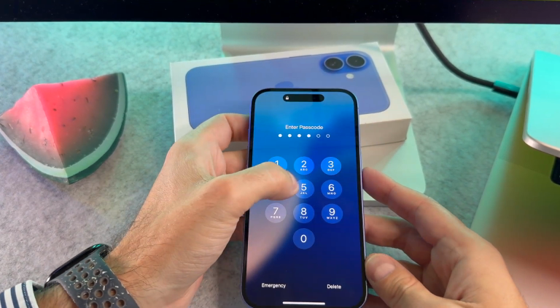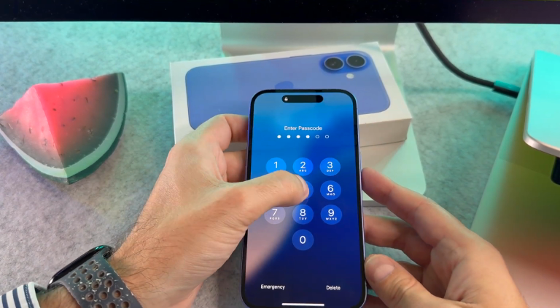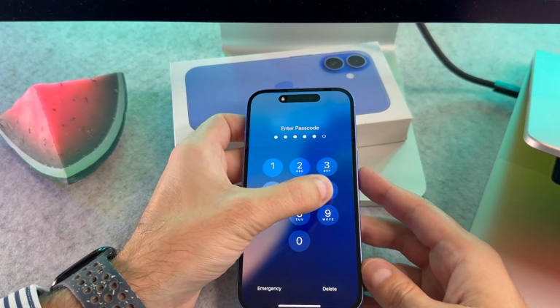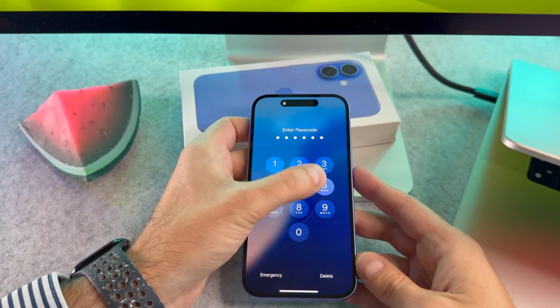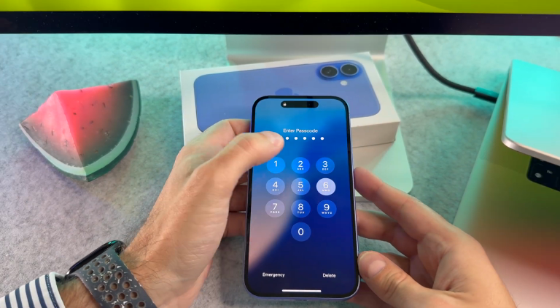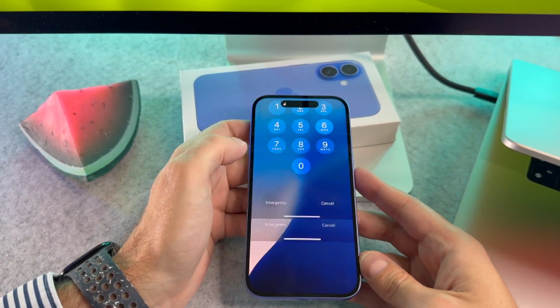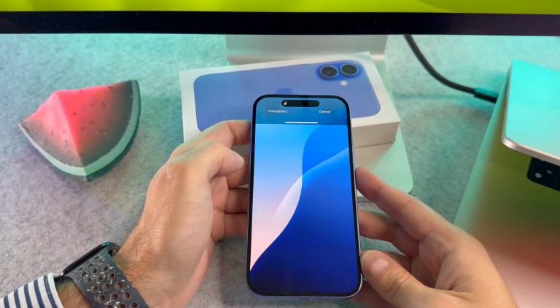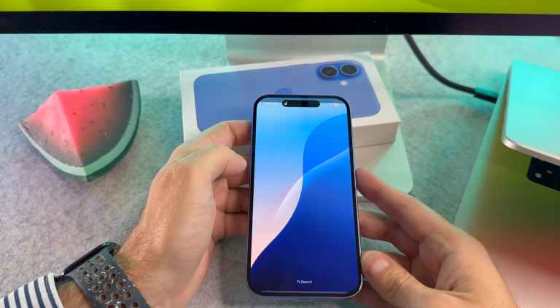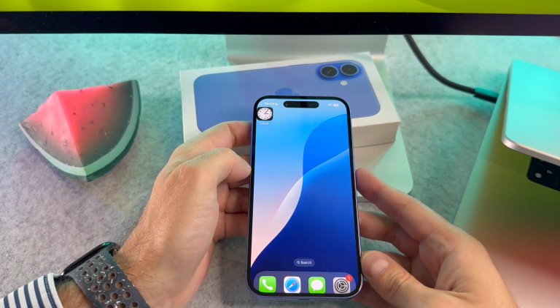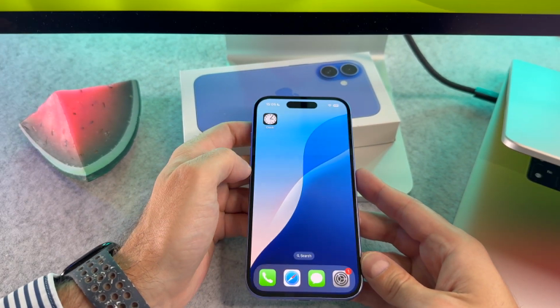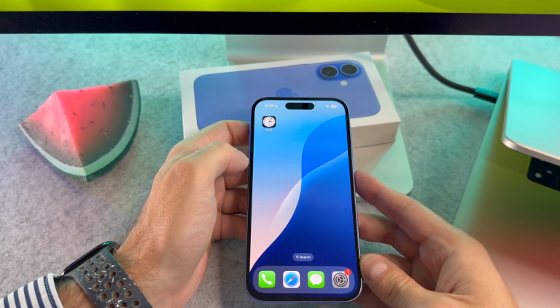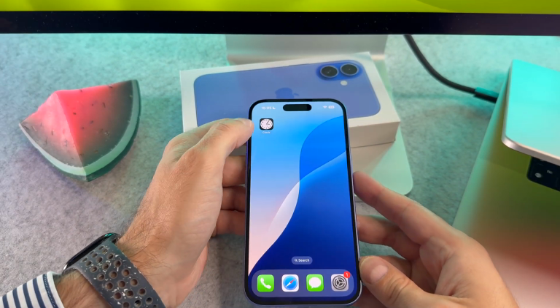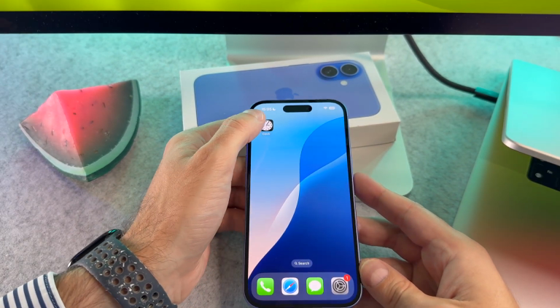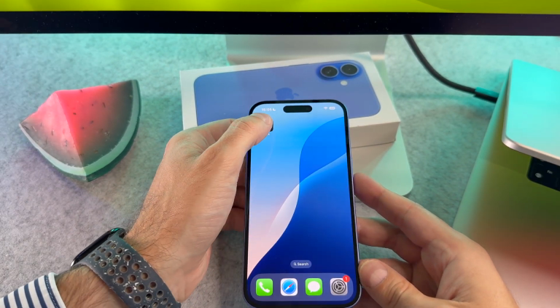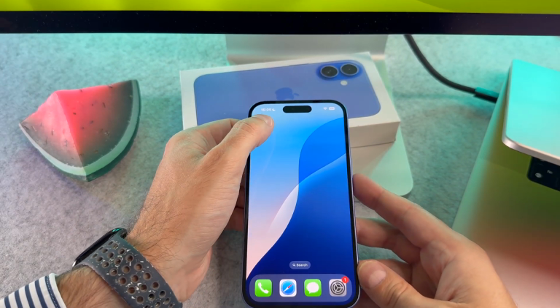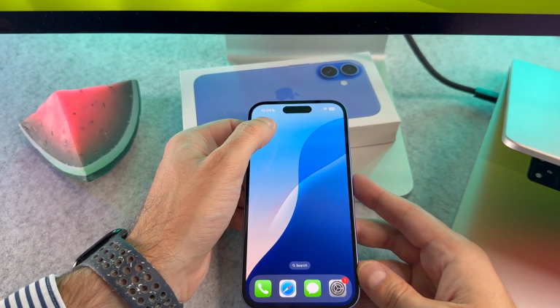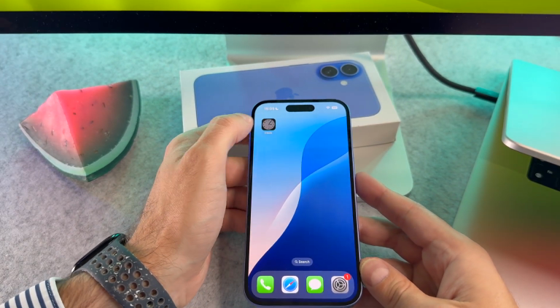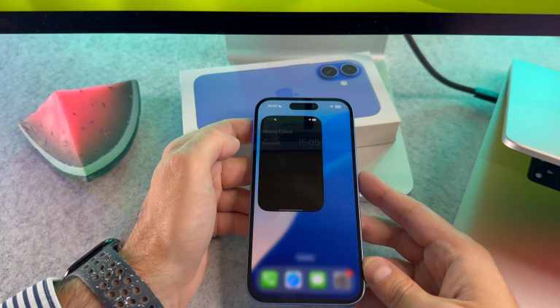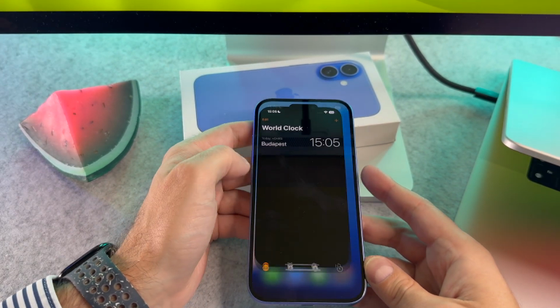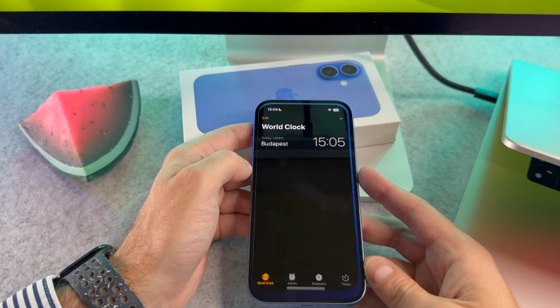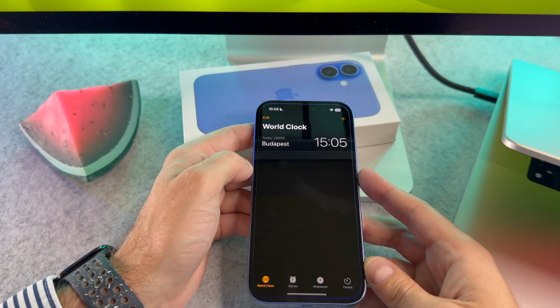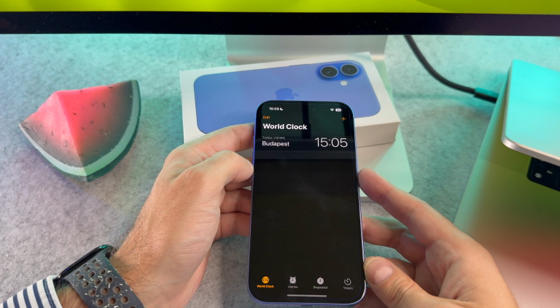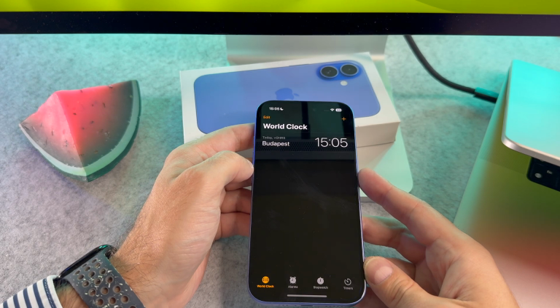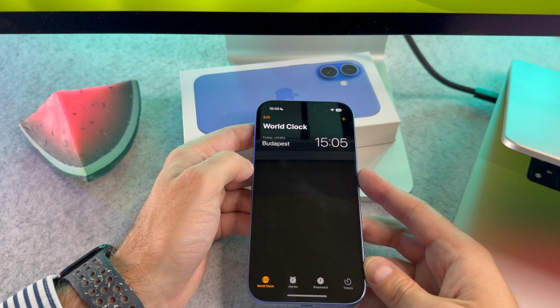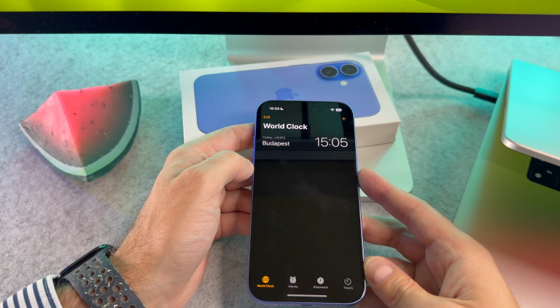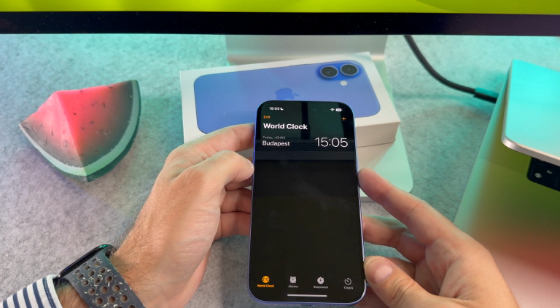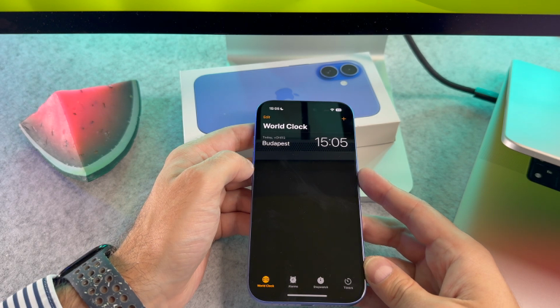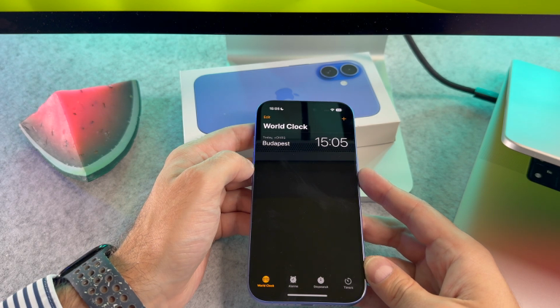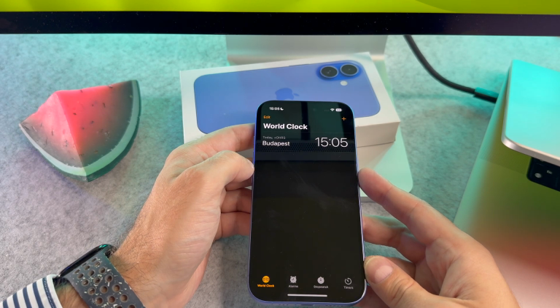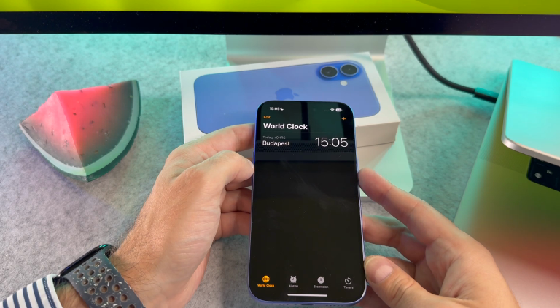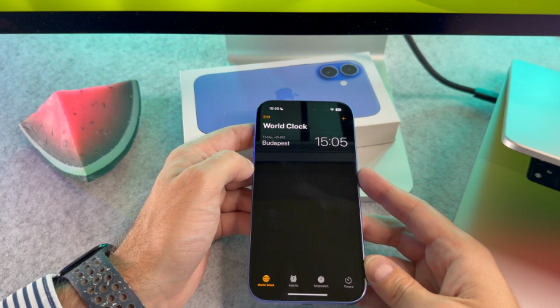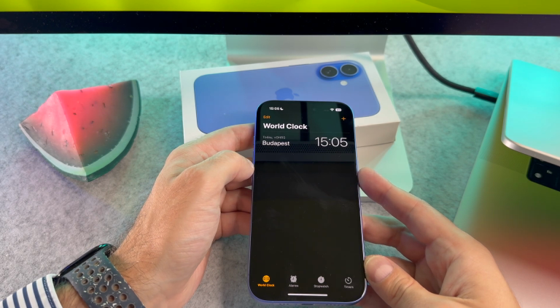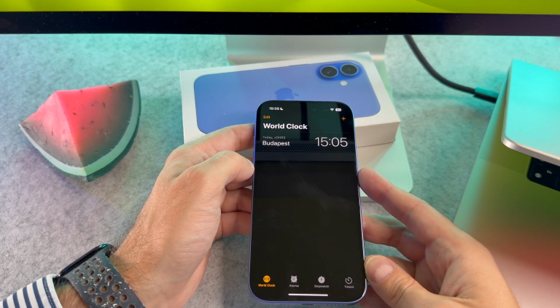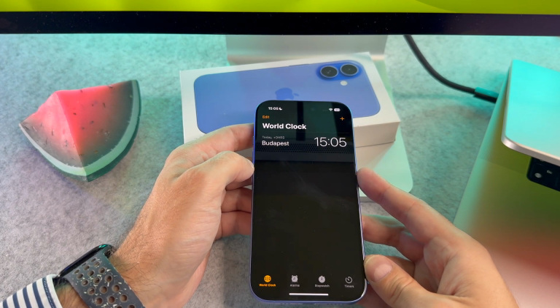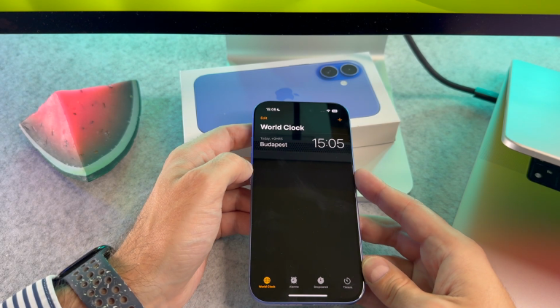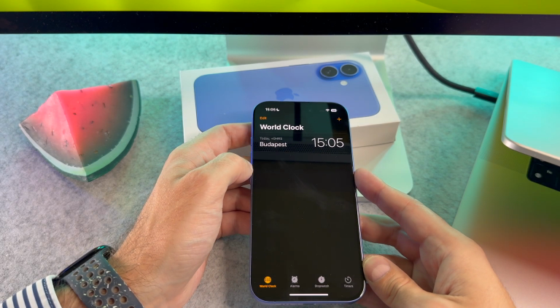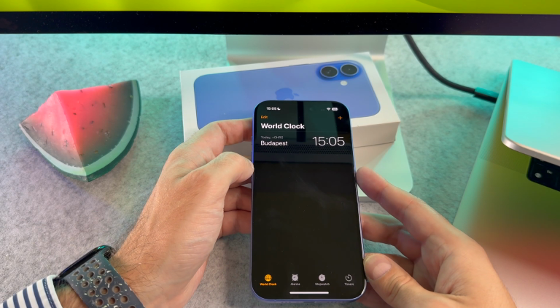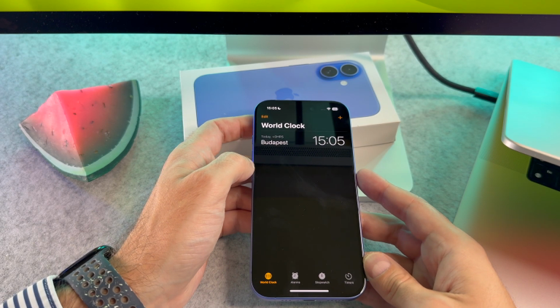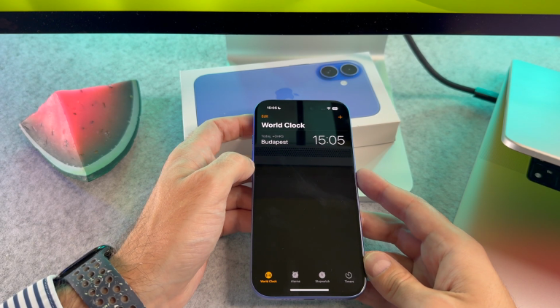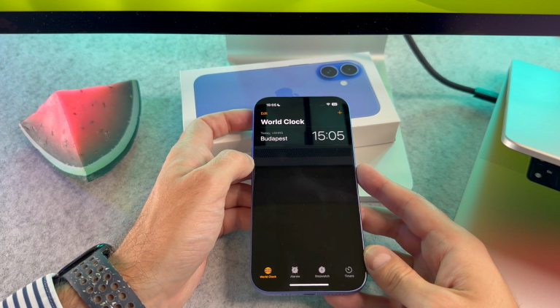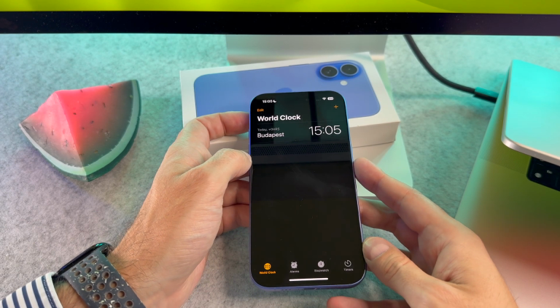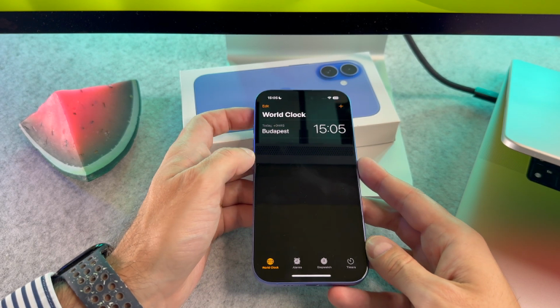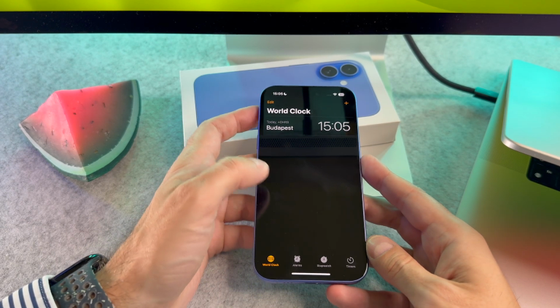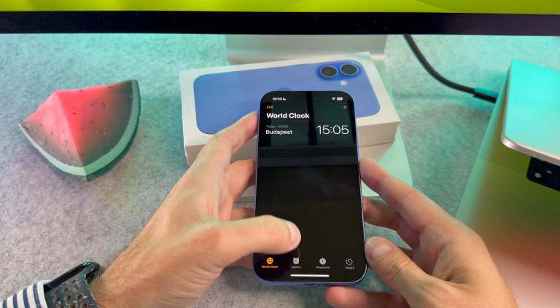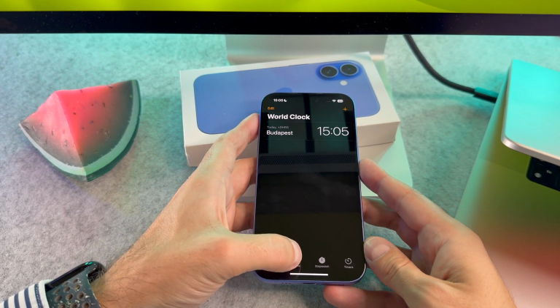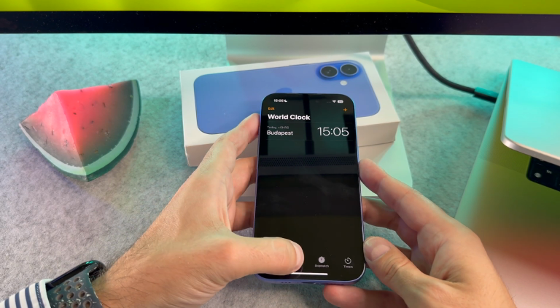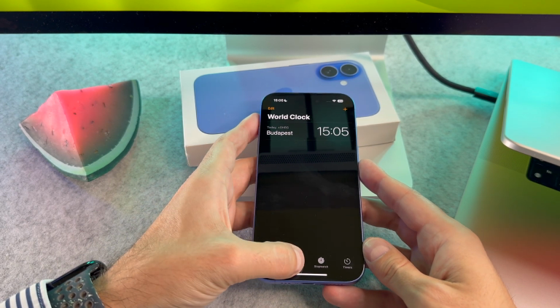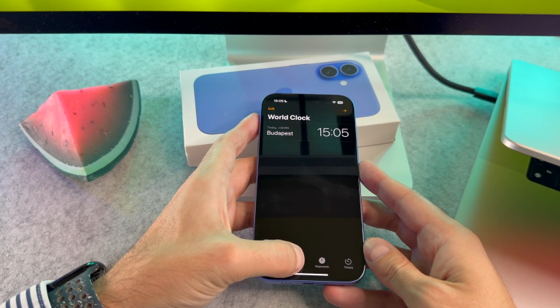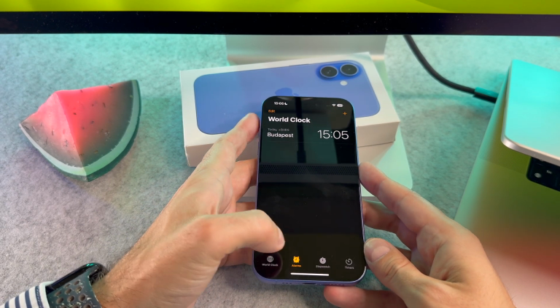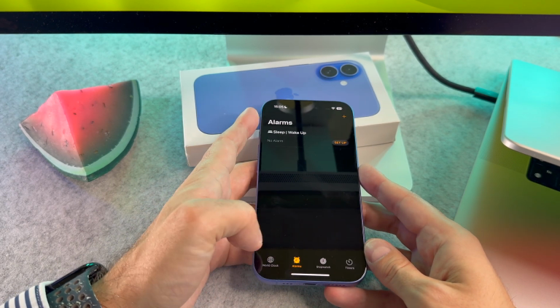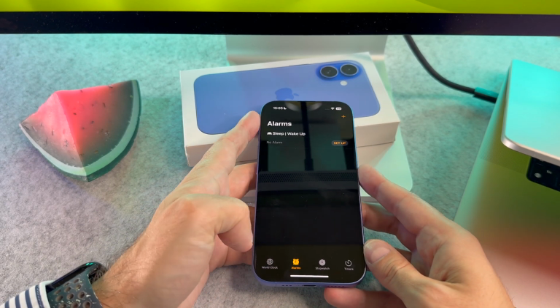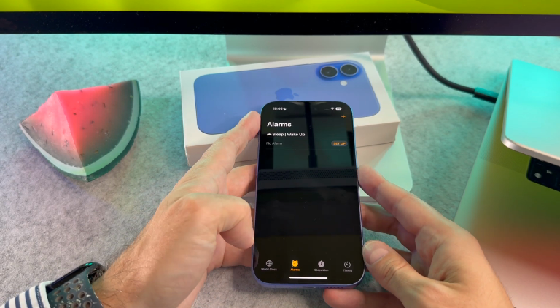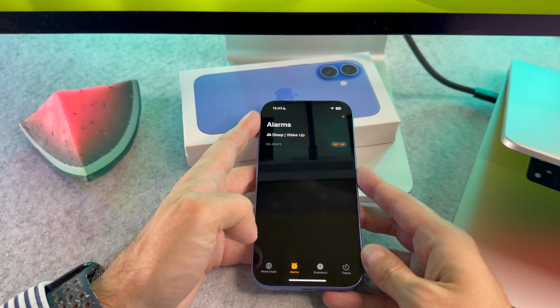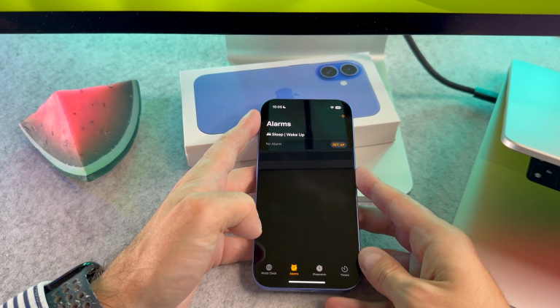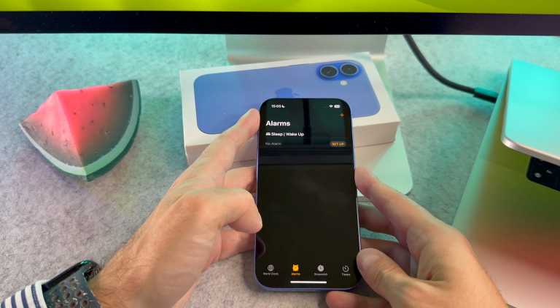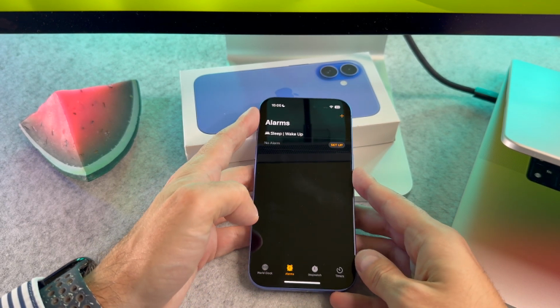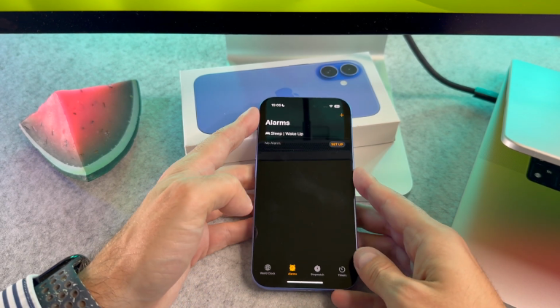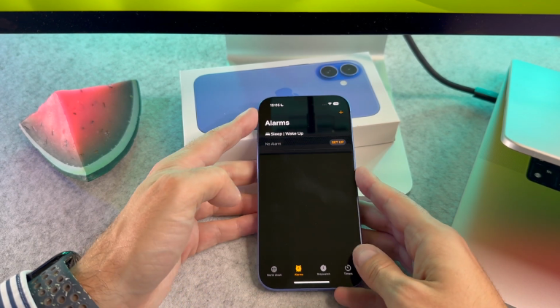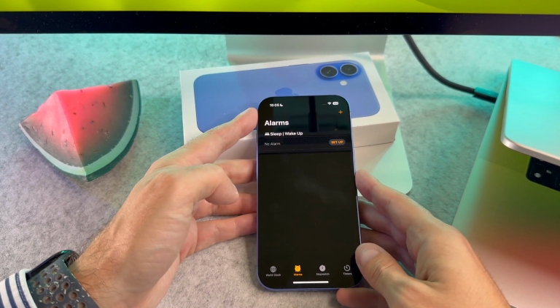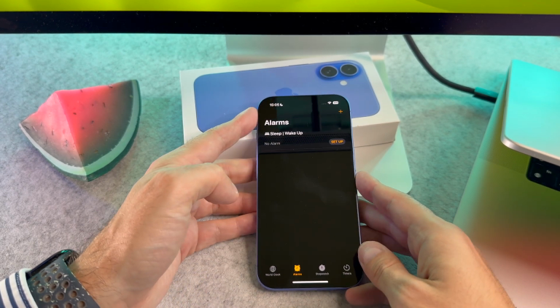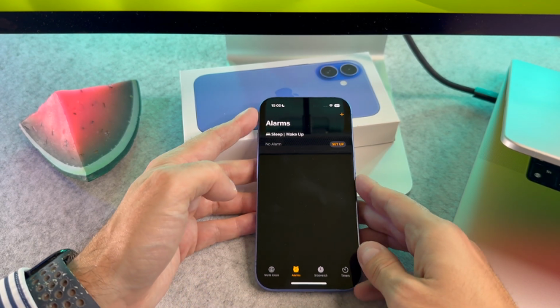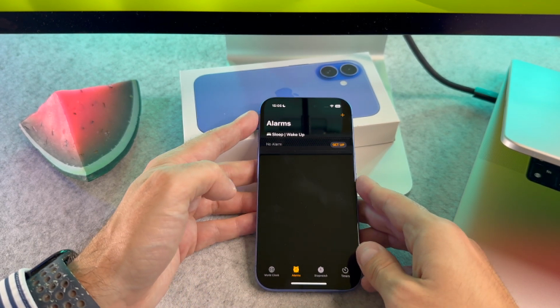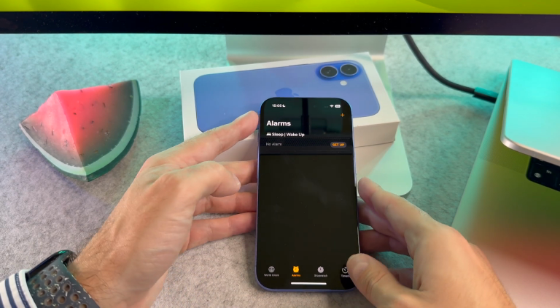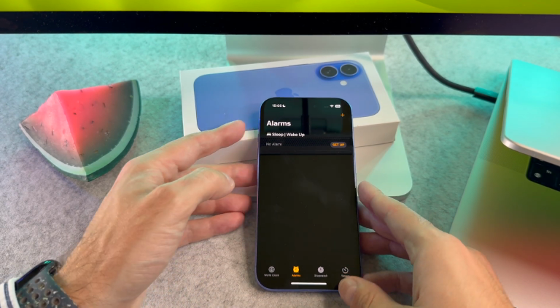Locate and open the clock app on your home screen. Find and tap on the alarm tab at the bottom of the screen.